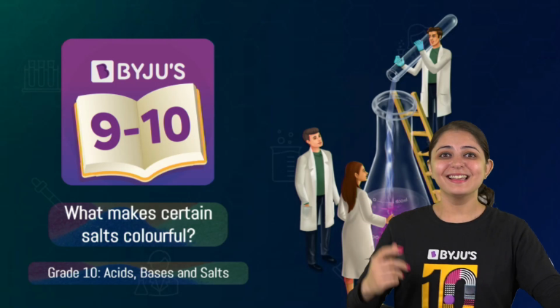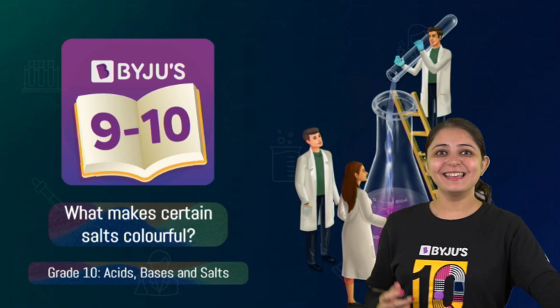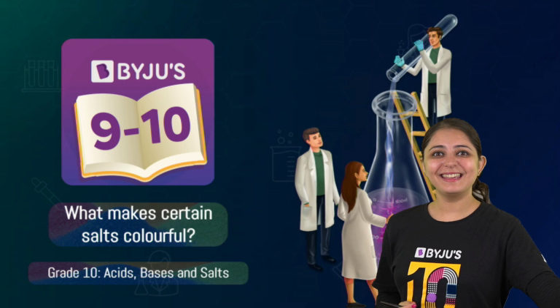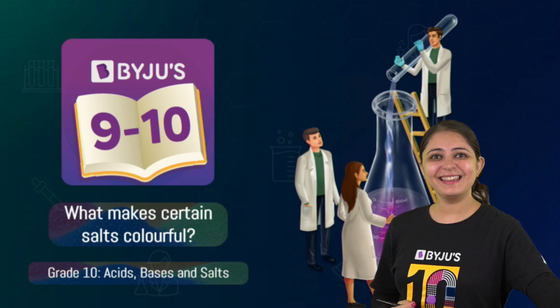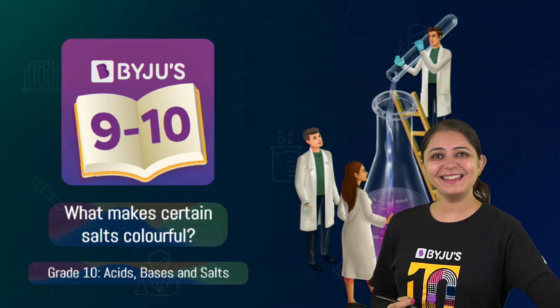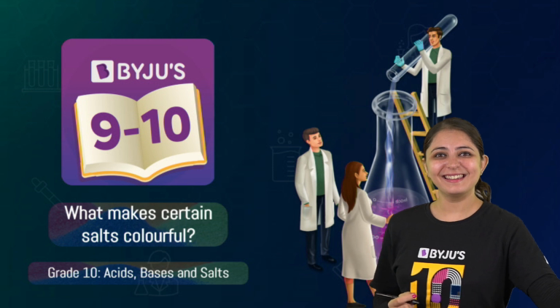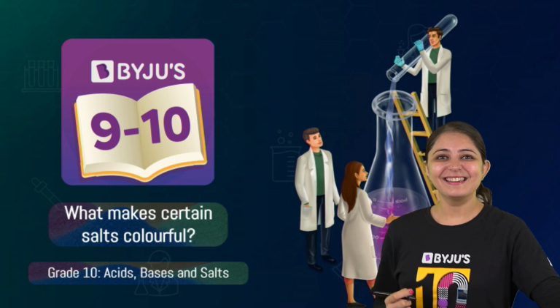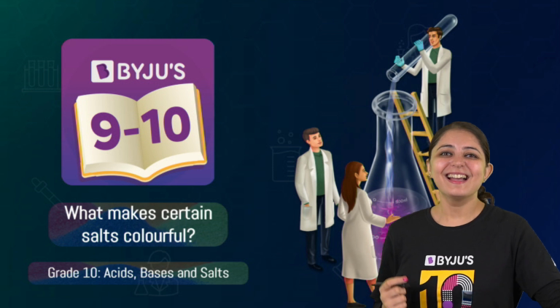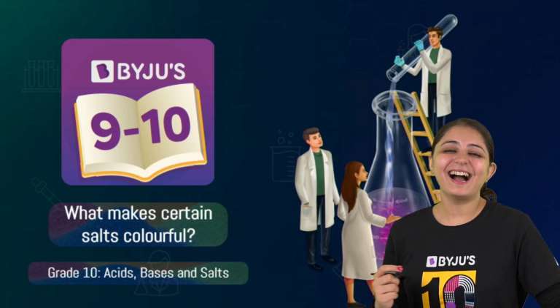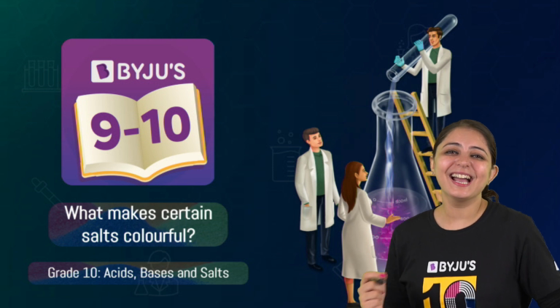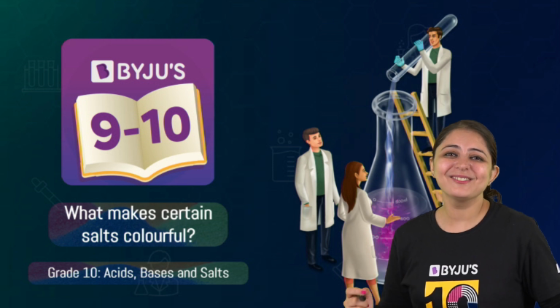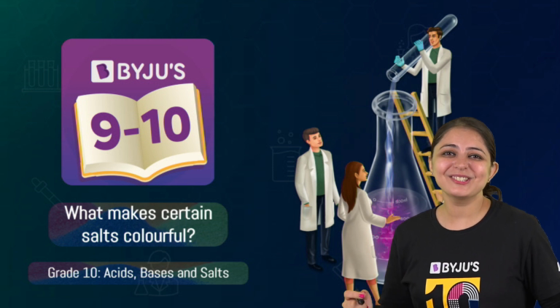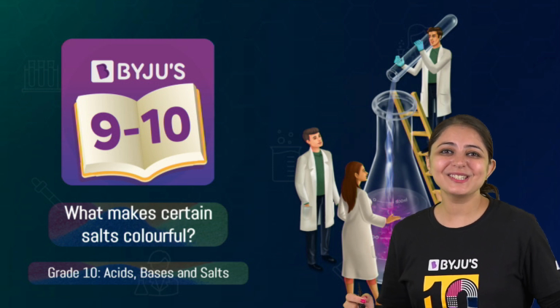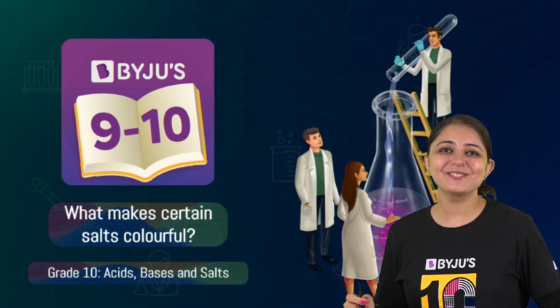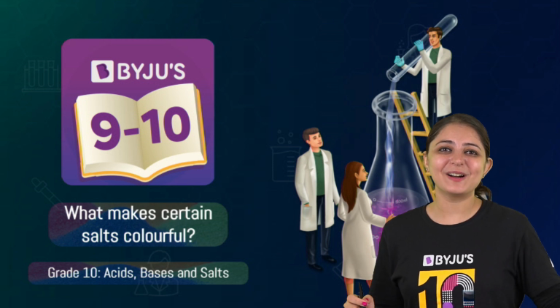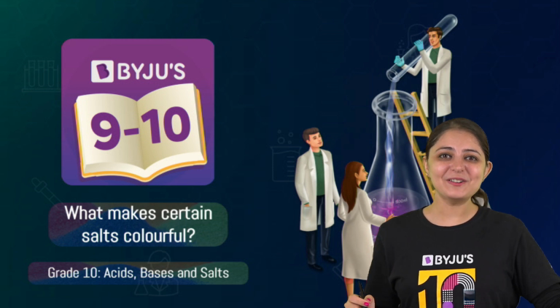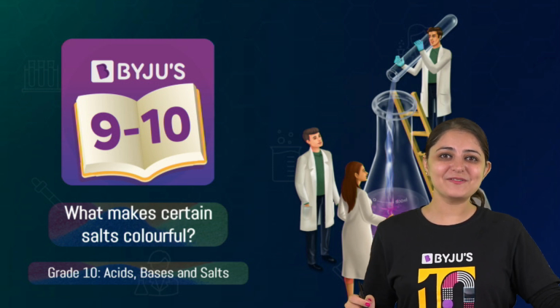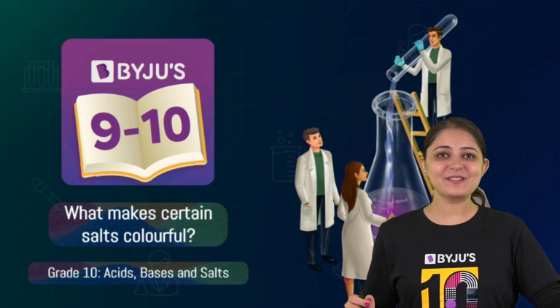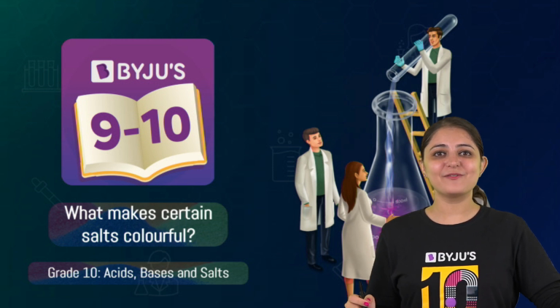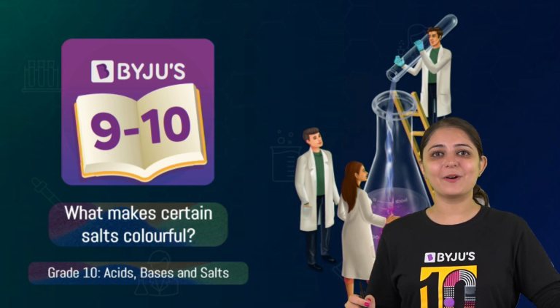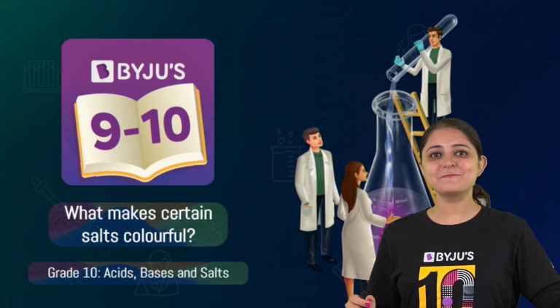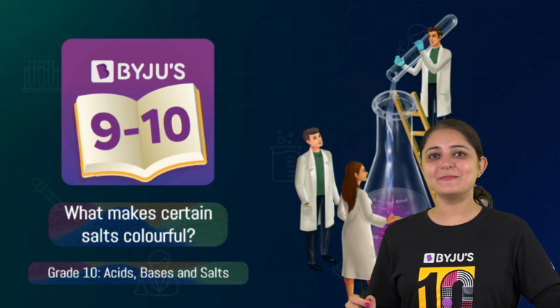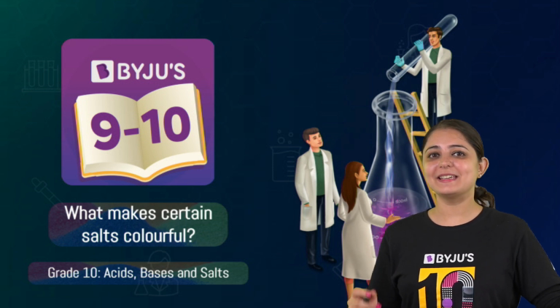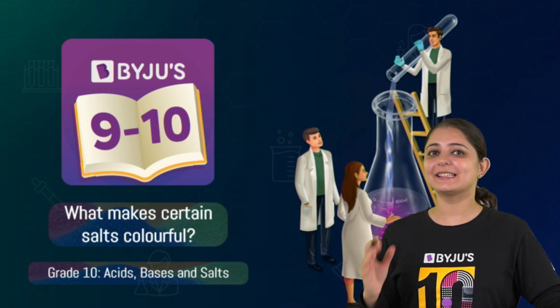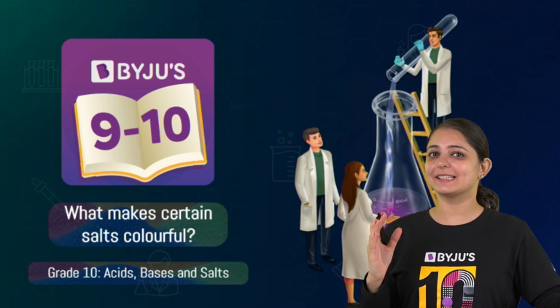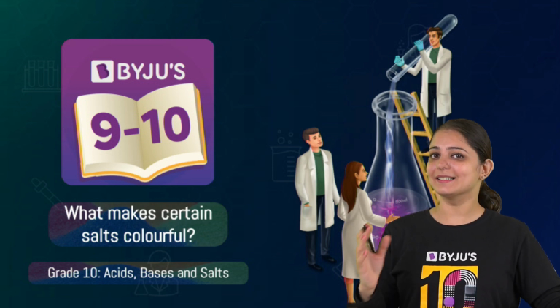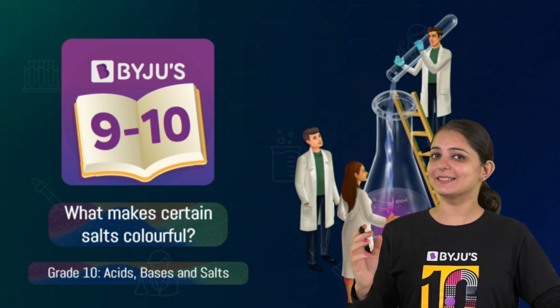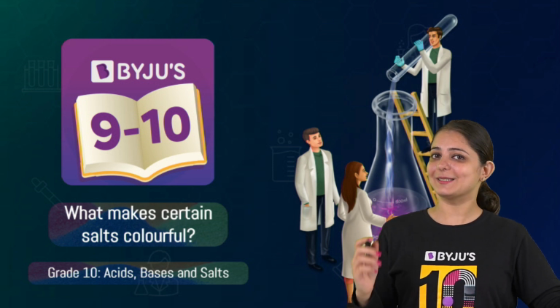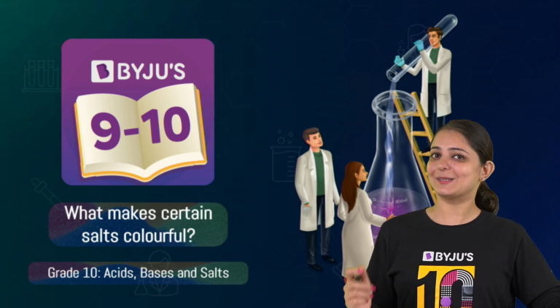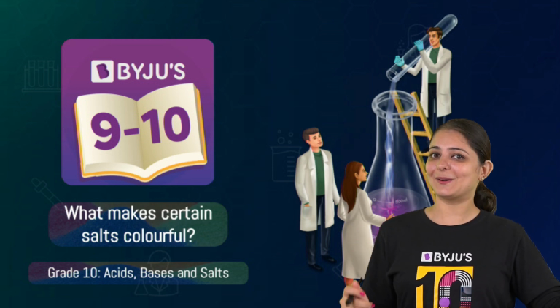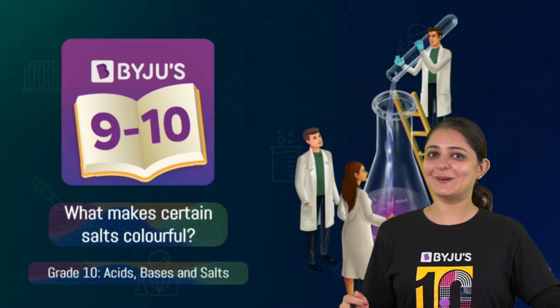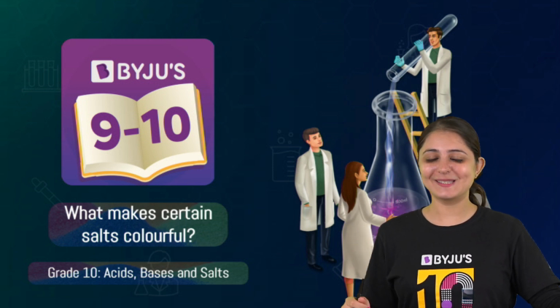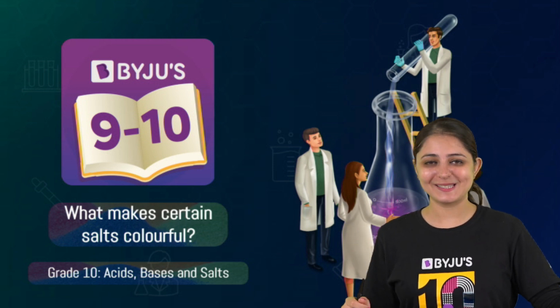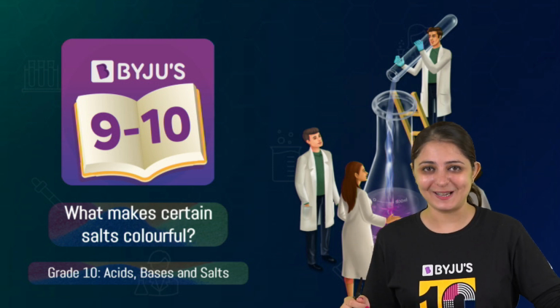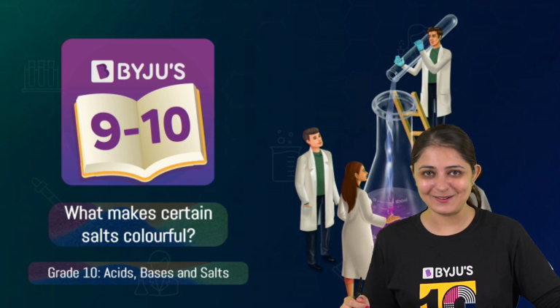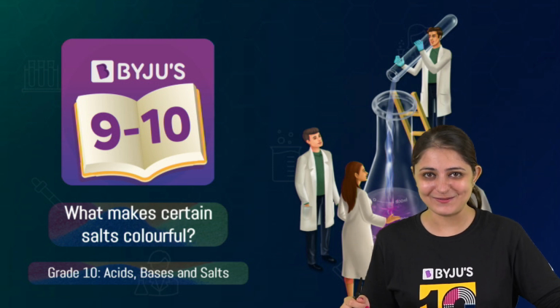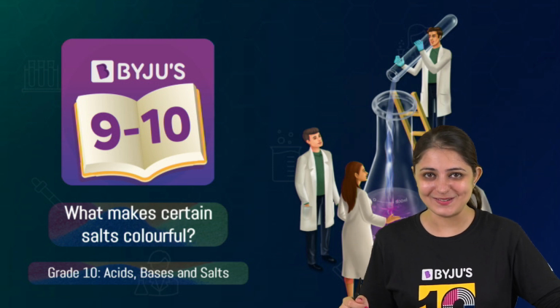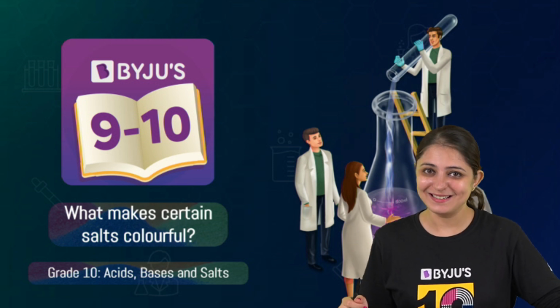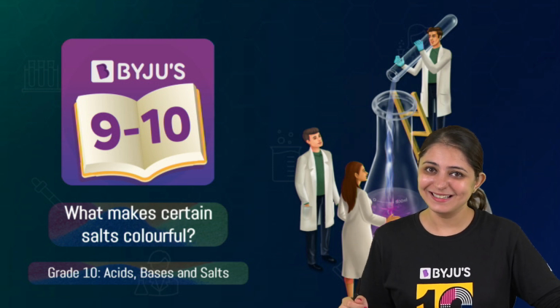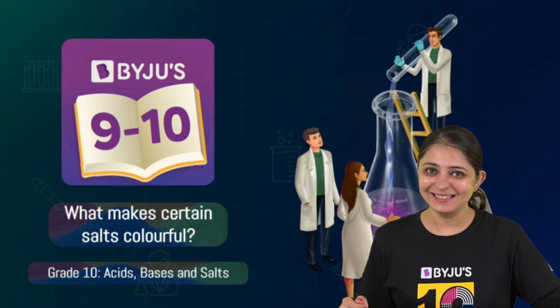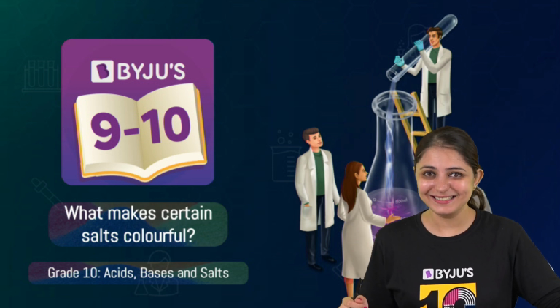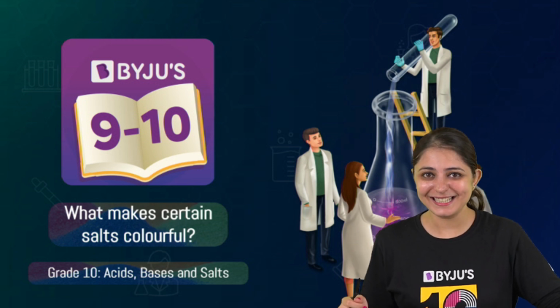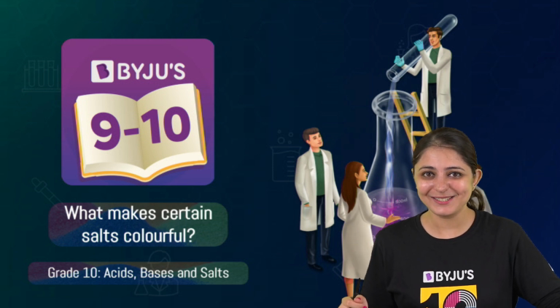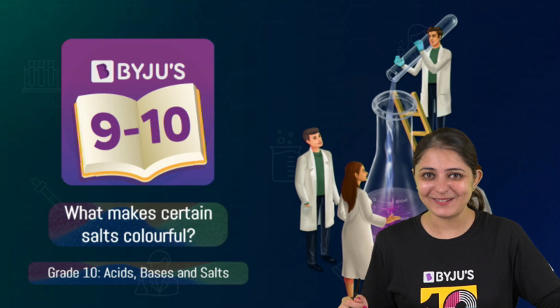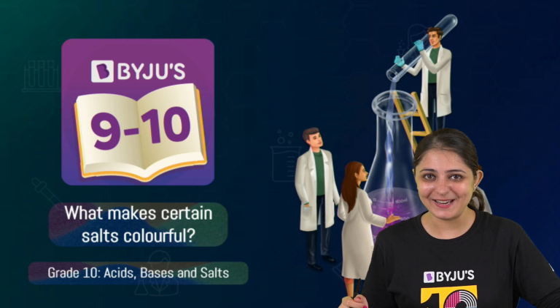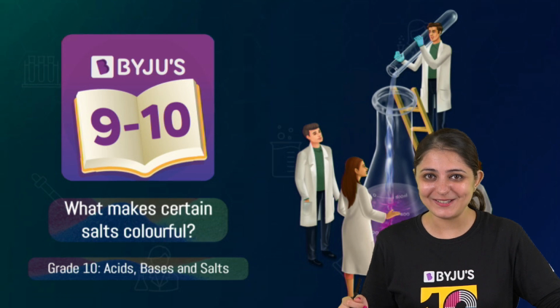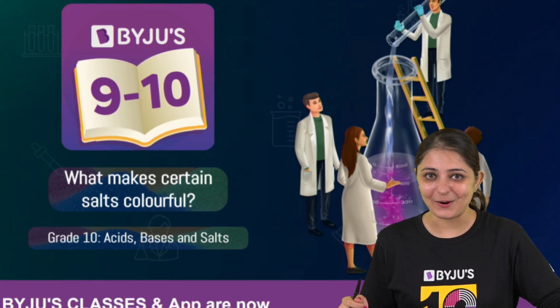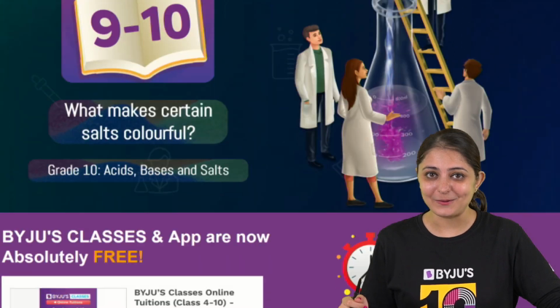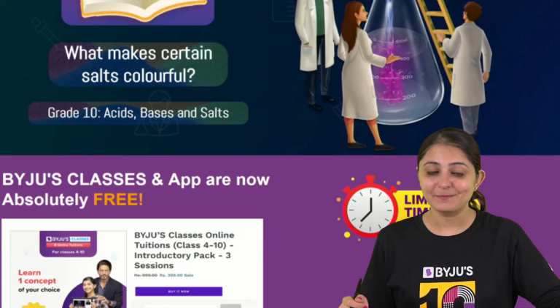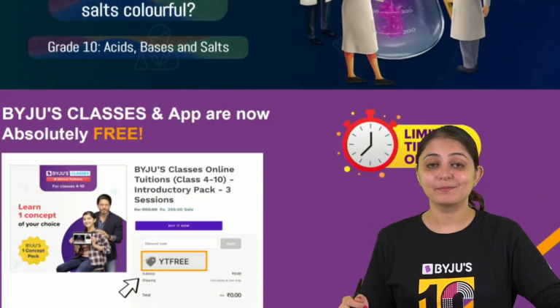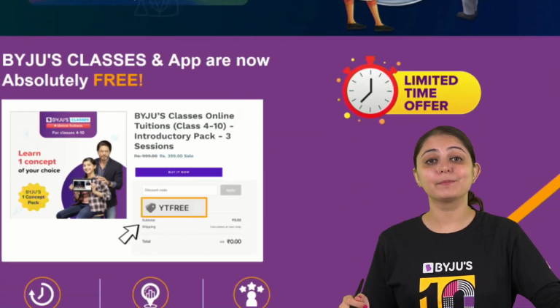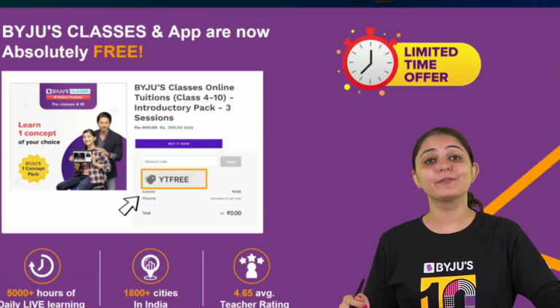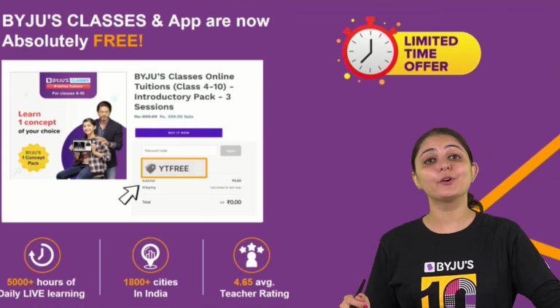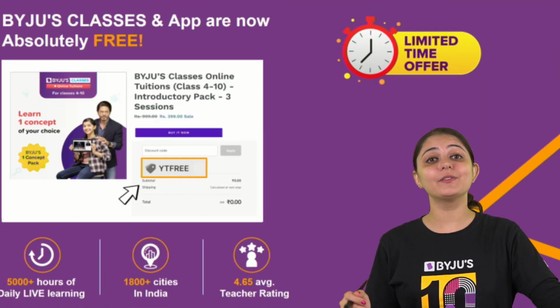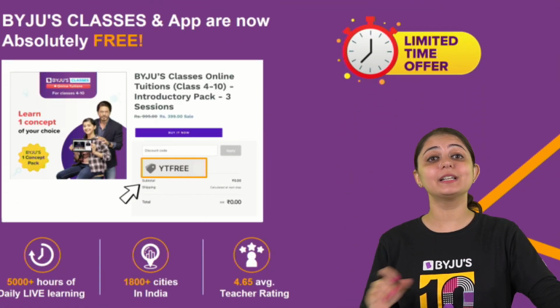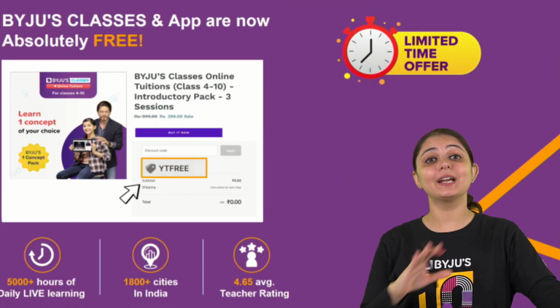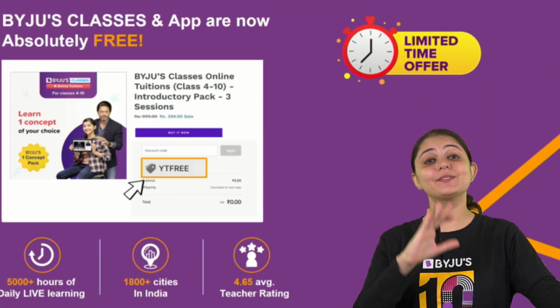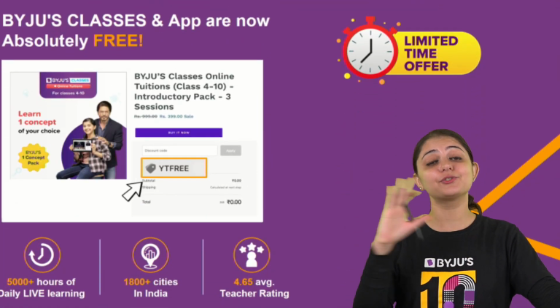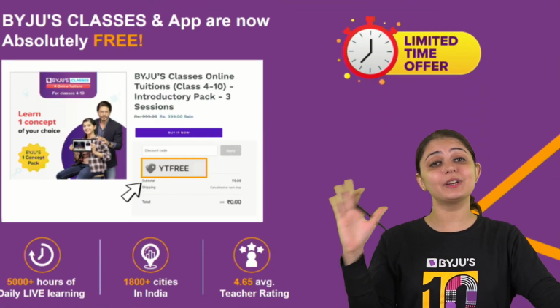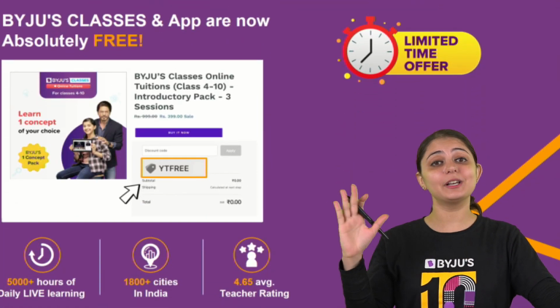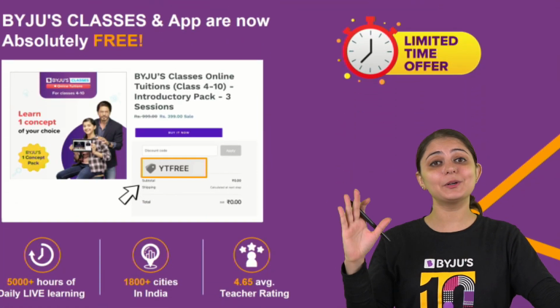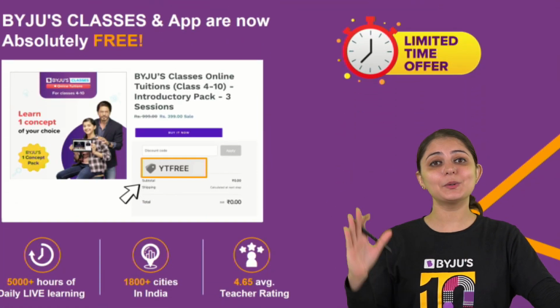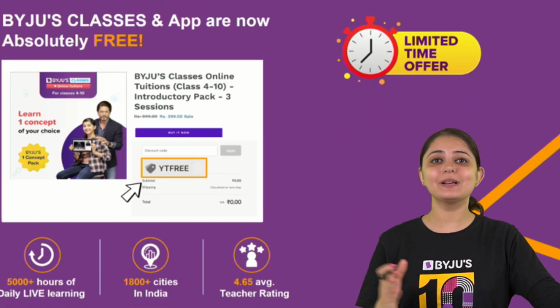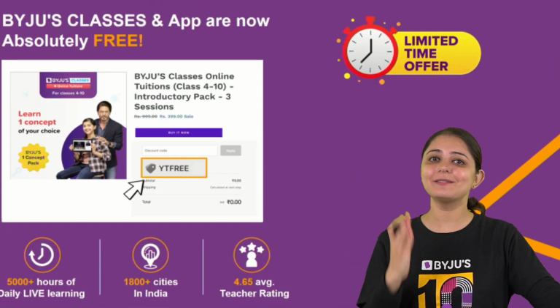Hey, I was just wondering what makes certain salts colorful. Let's find out!